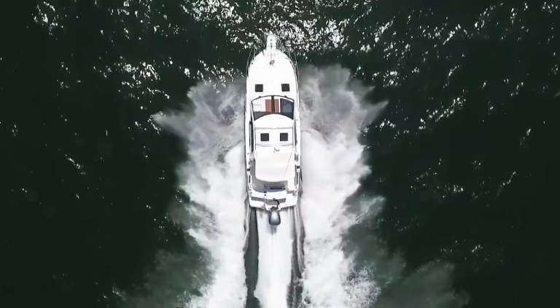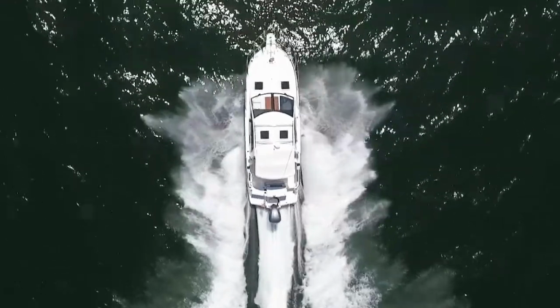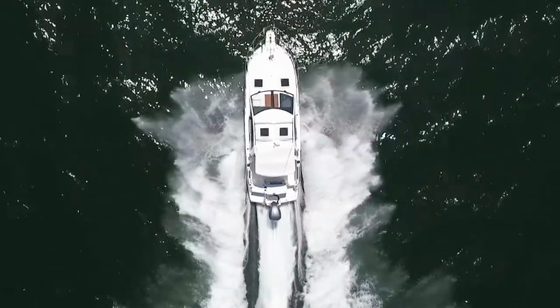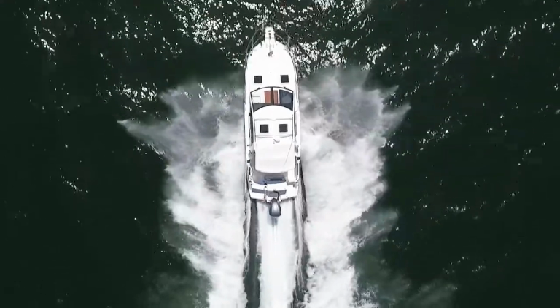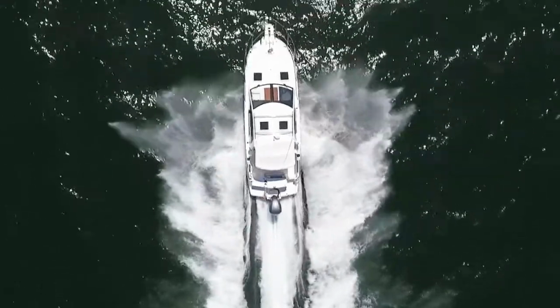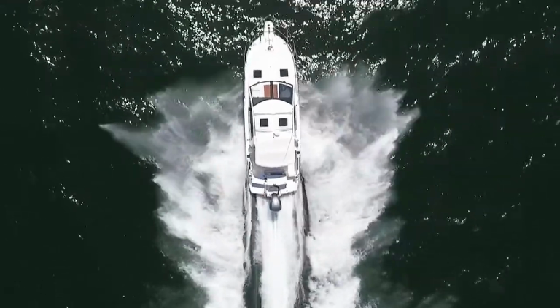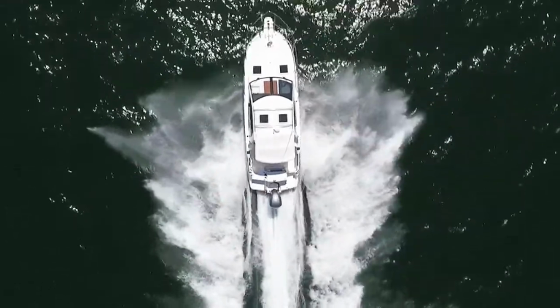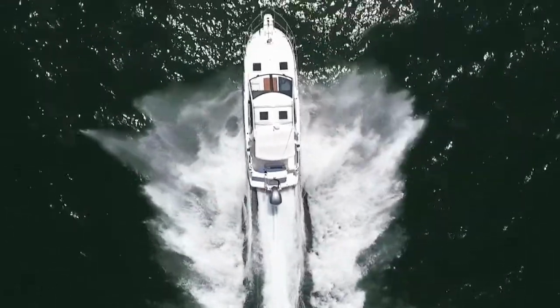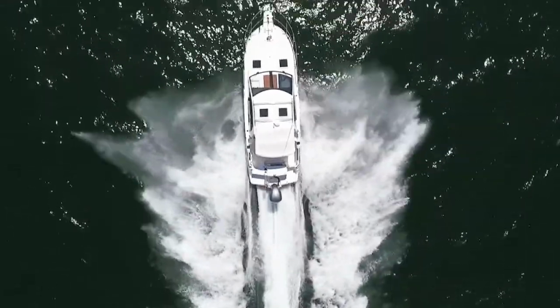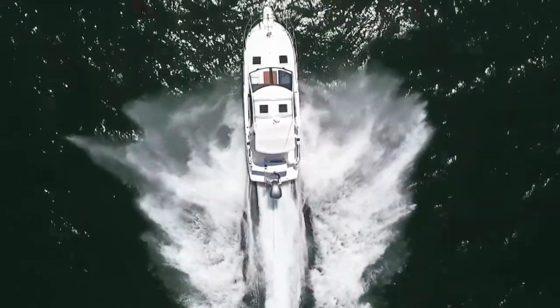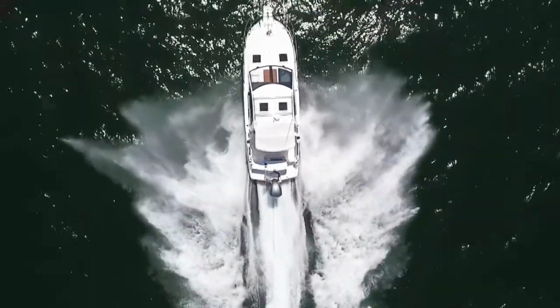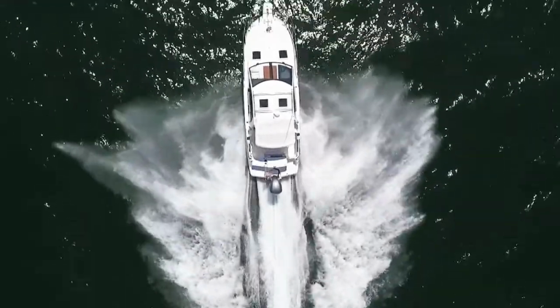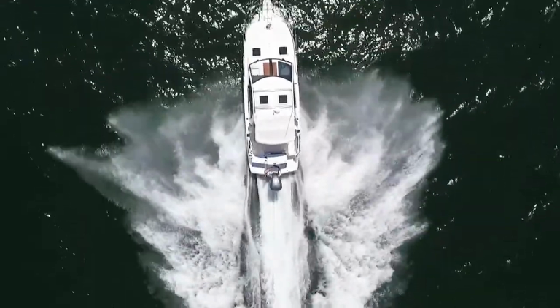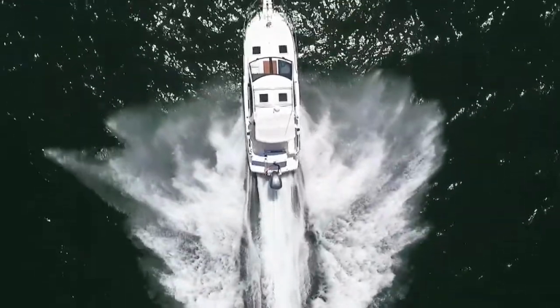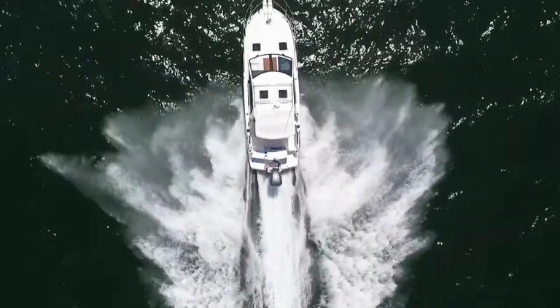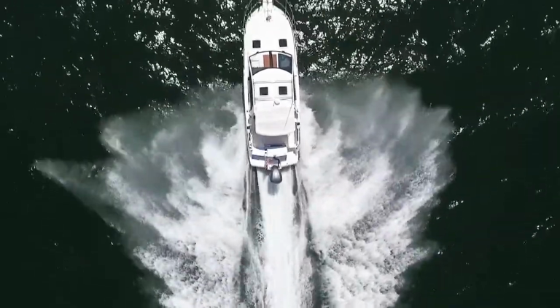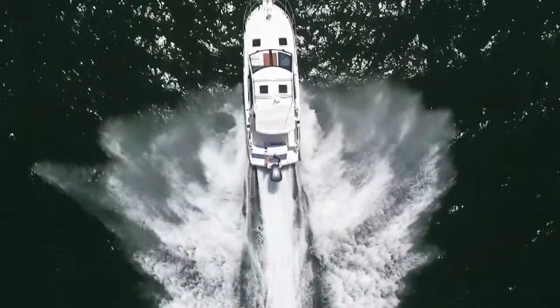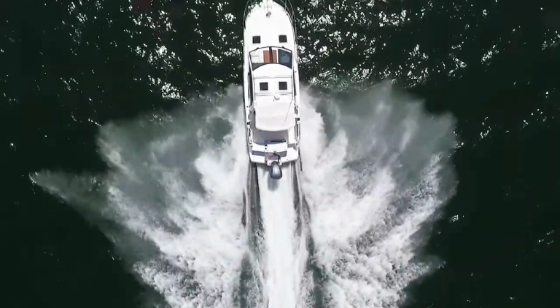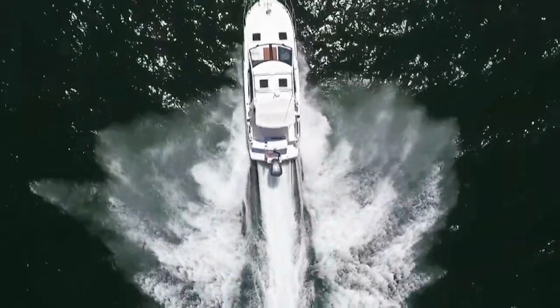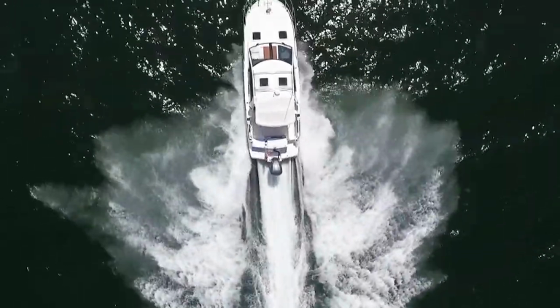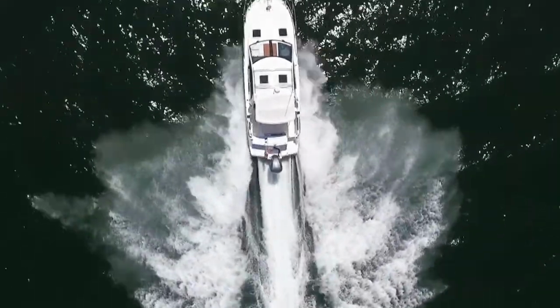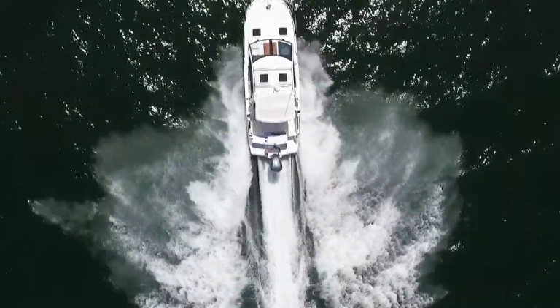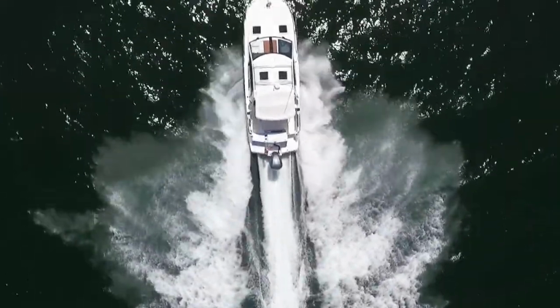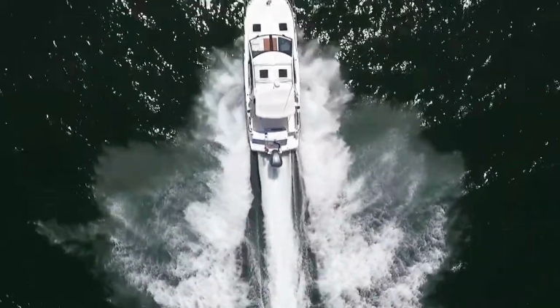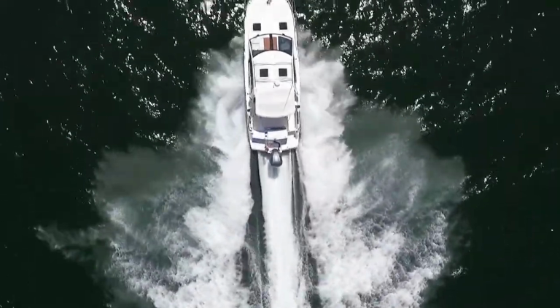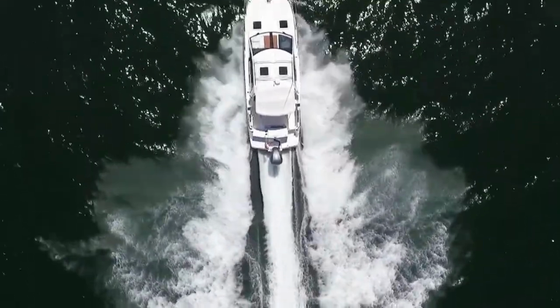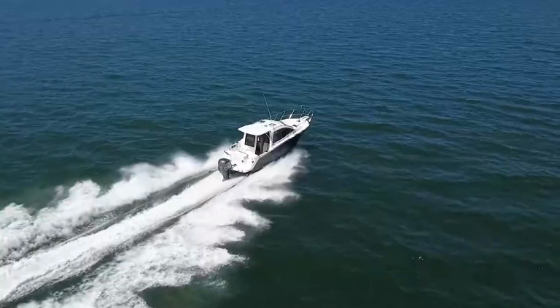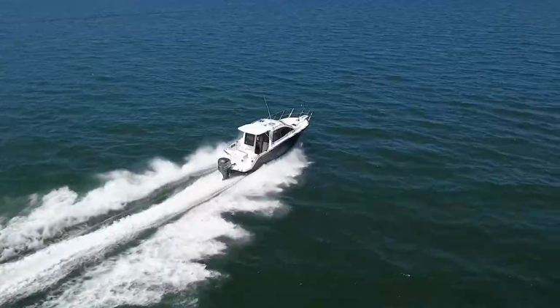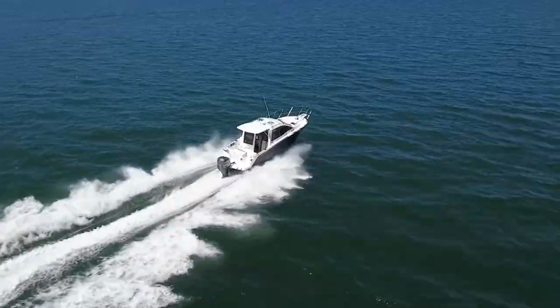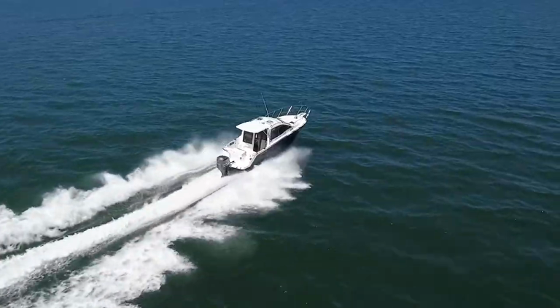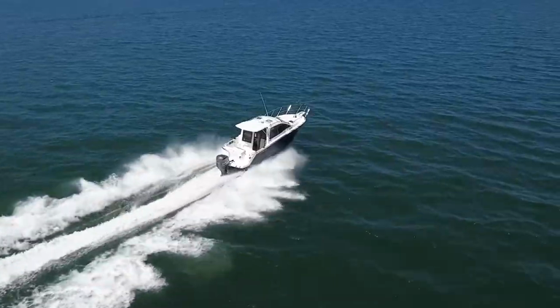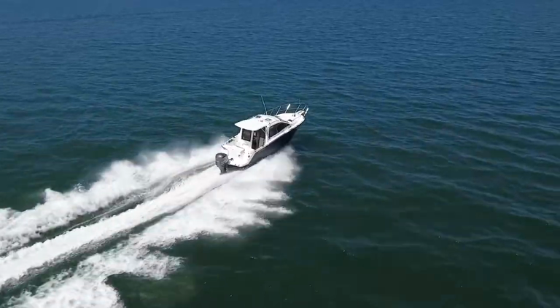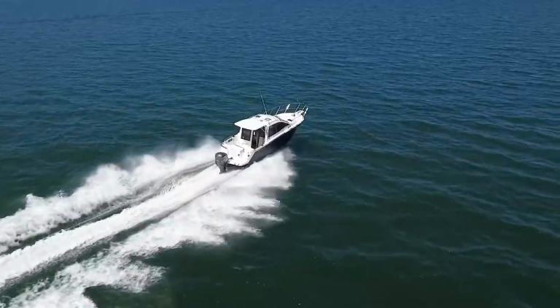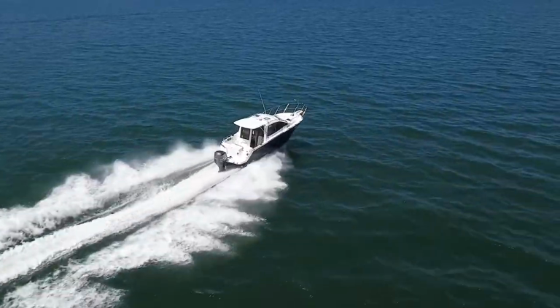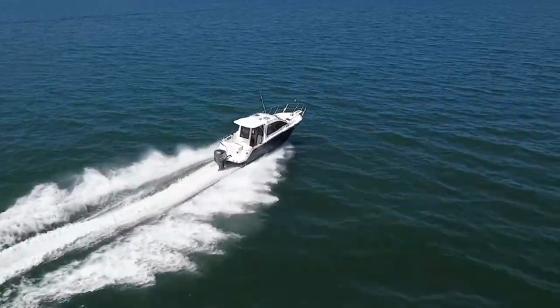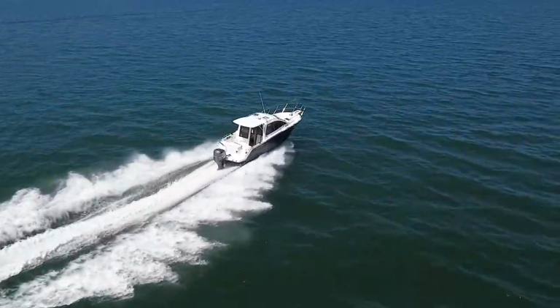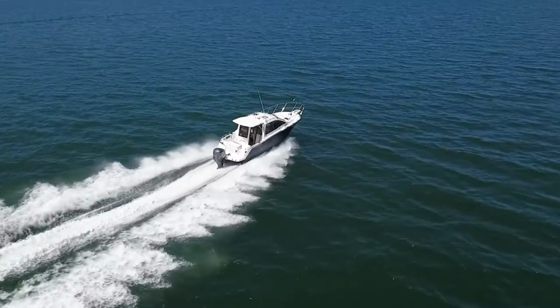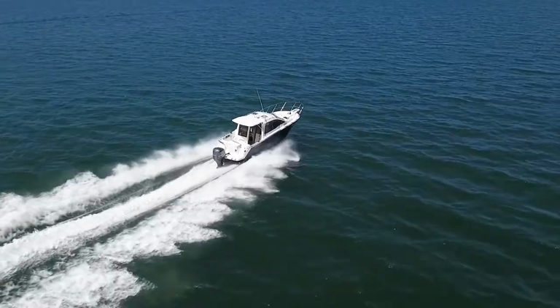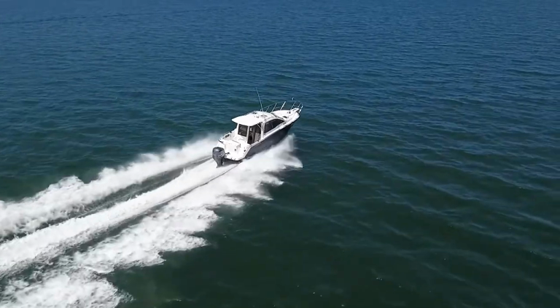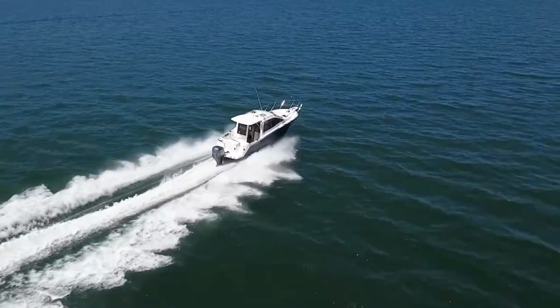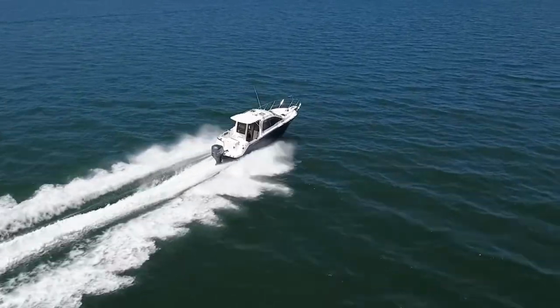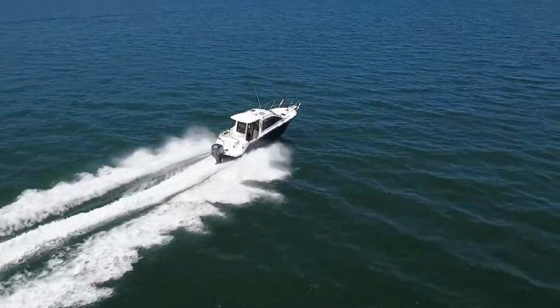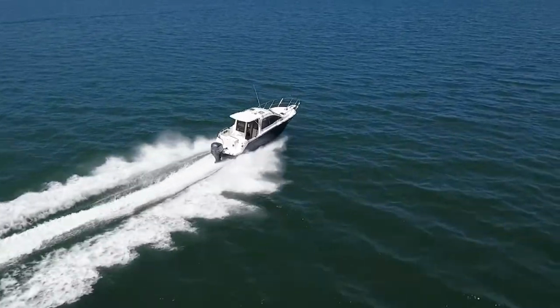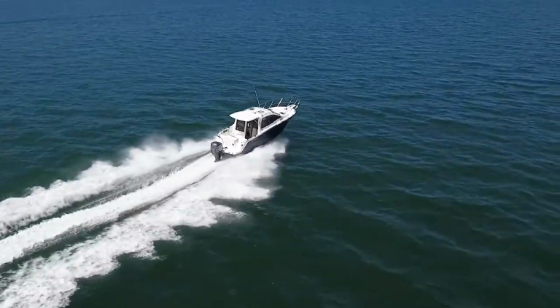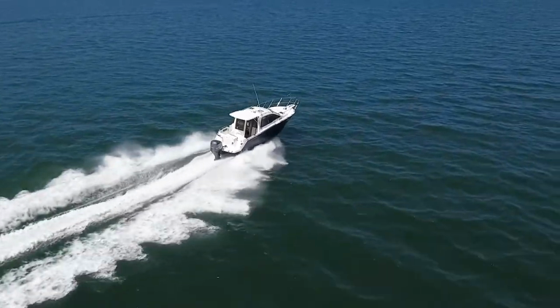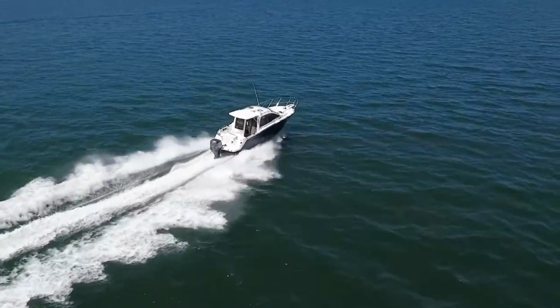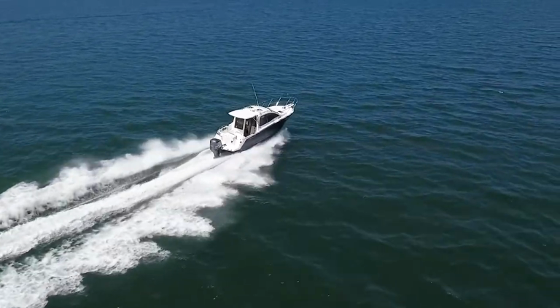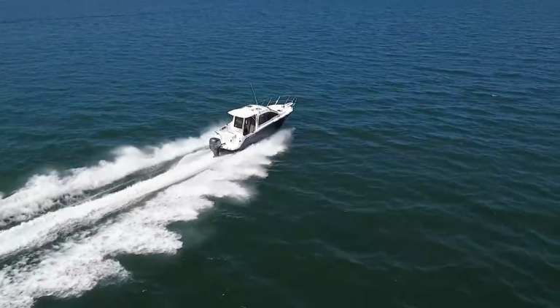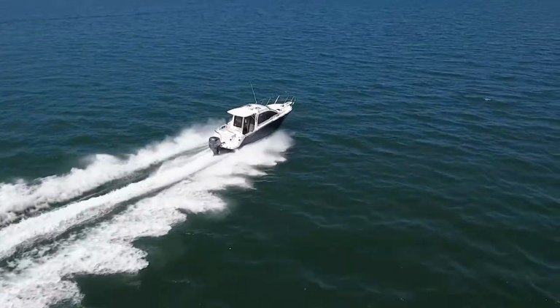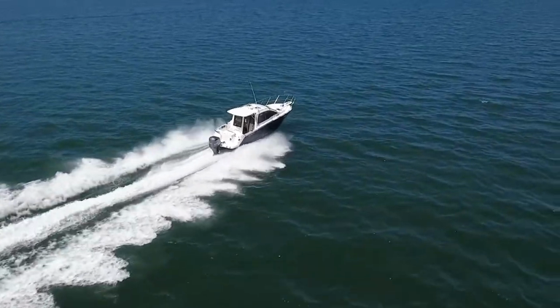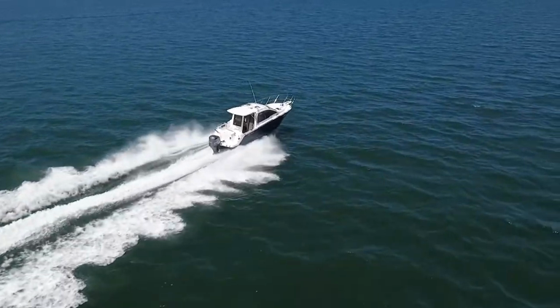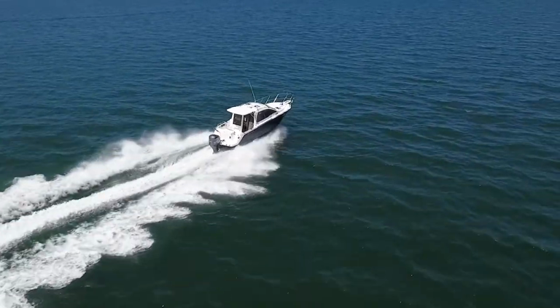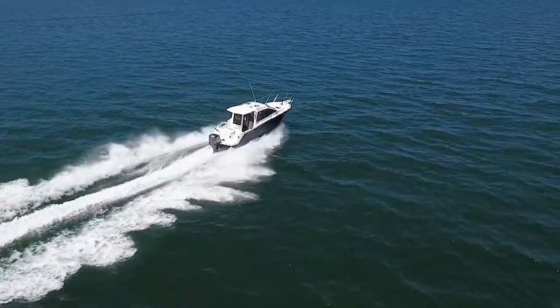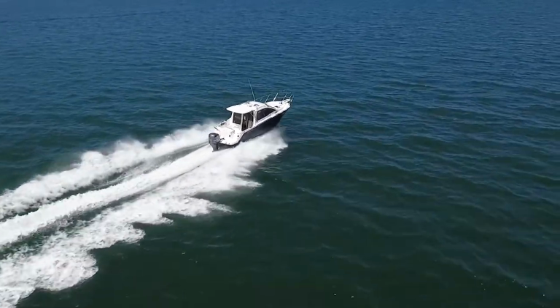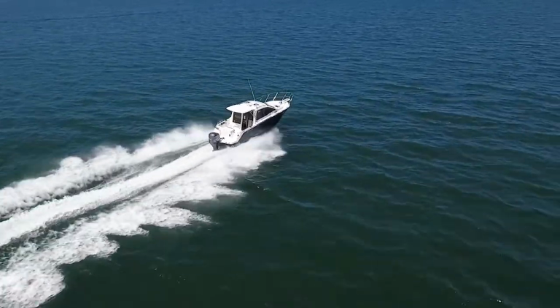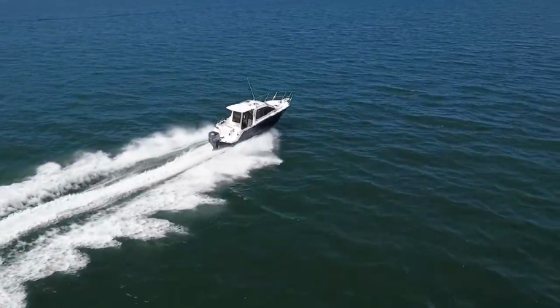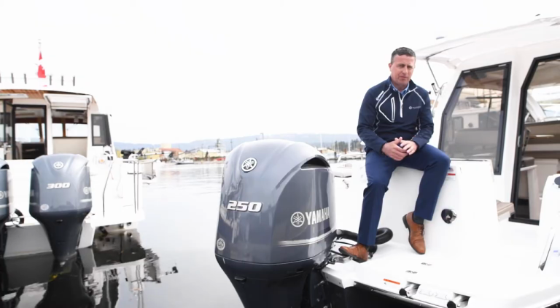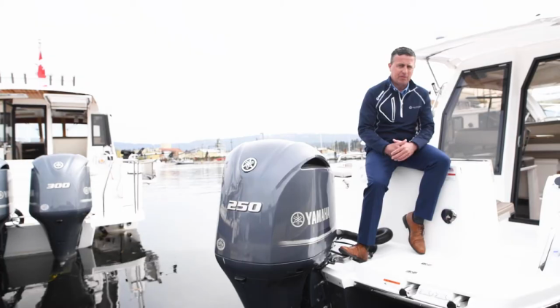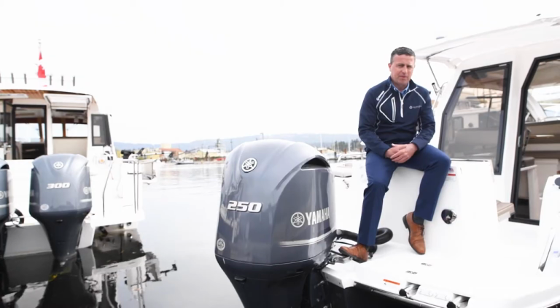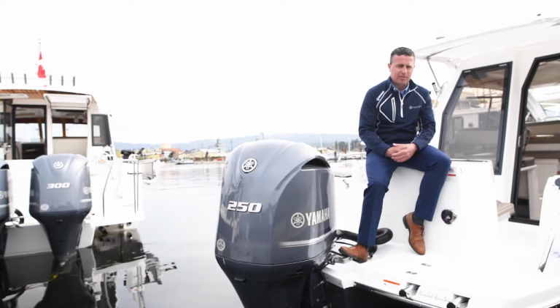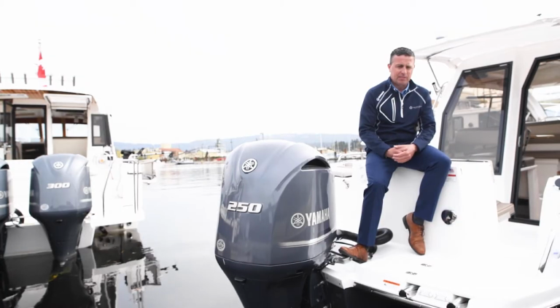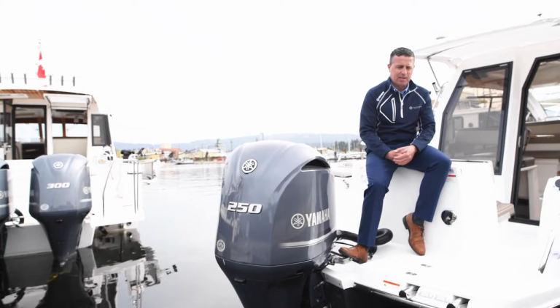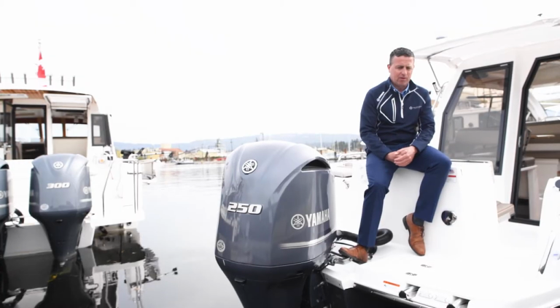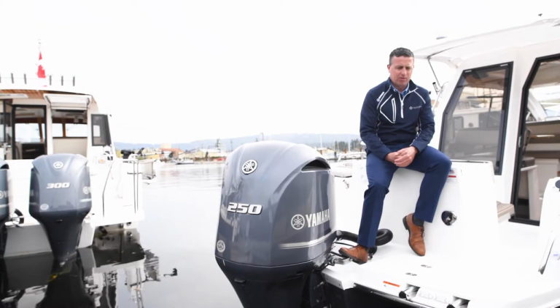And being with the 250, this boat is actually really fast. It cruises at 35 miles an hour and will top out at closer to 50 miles an hour.